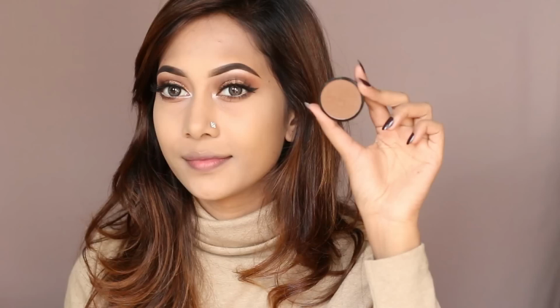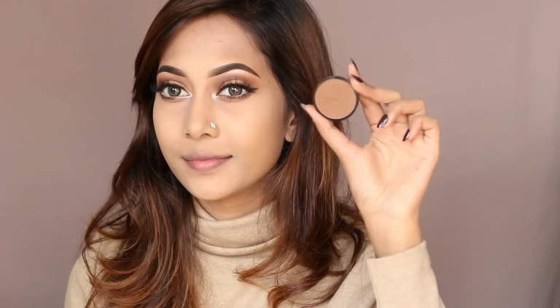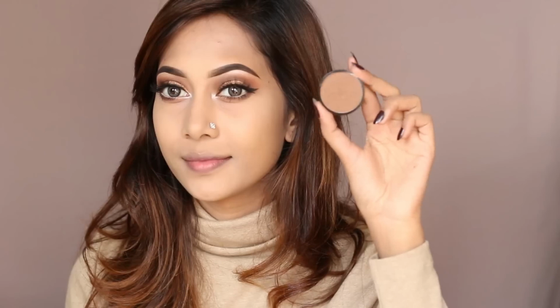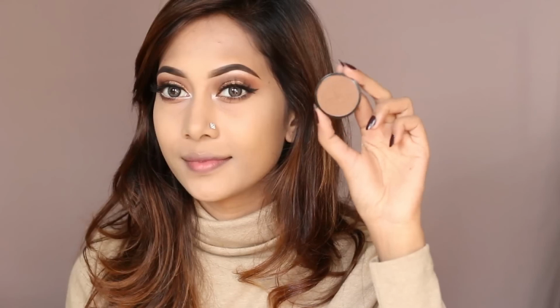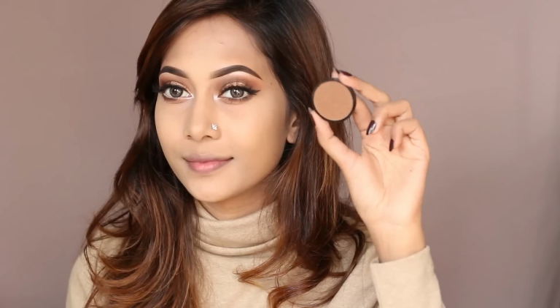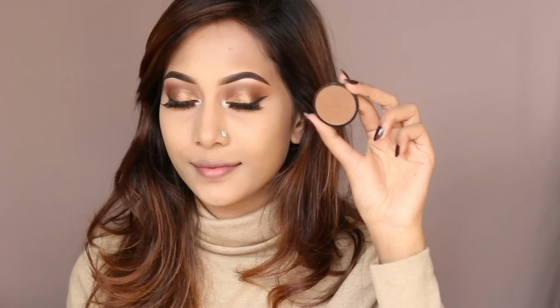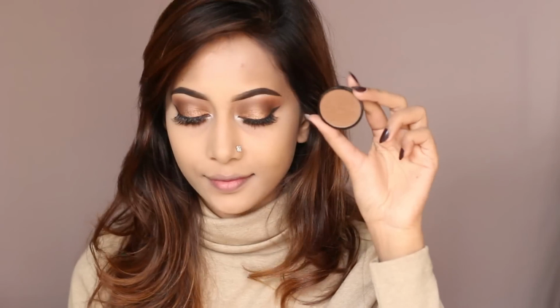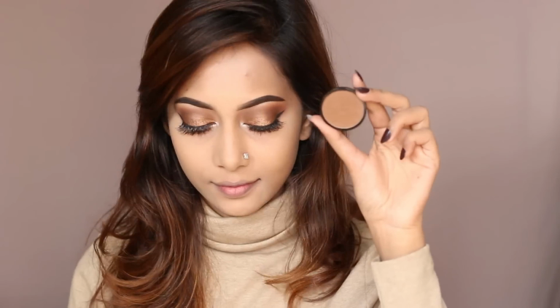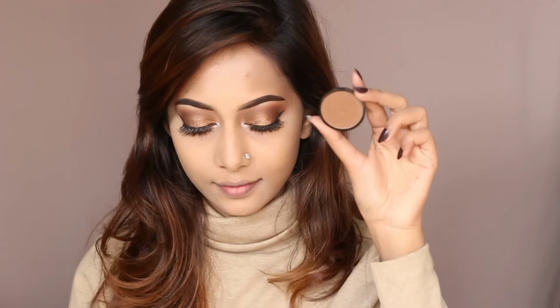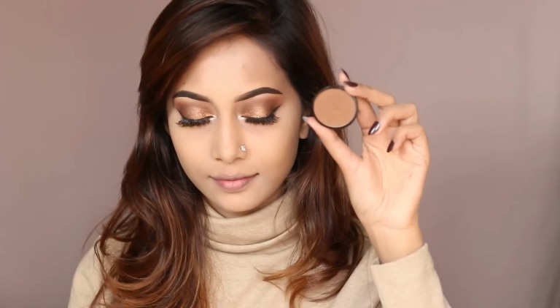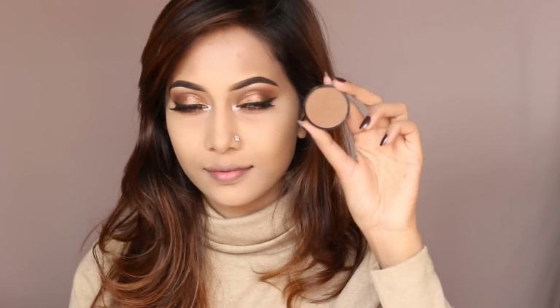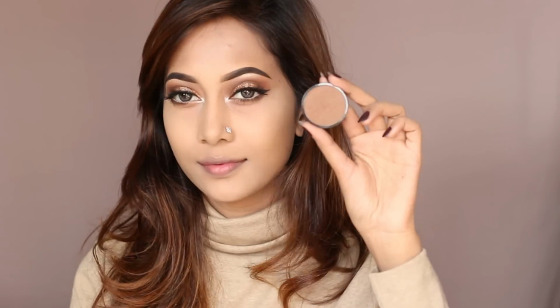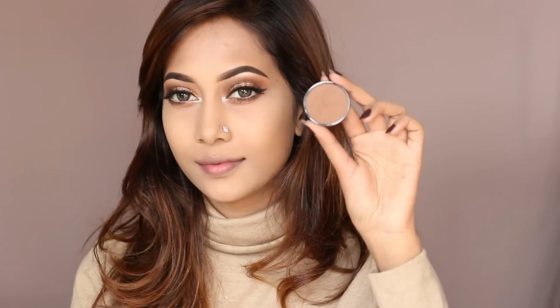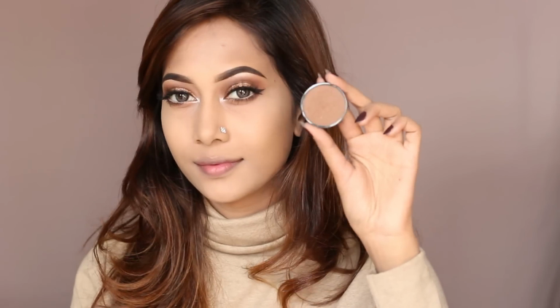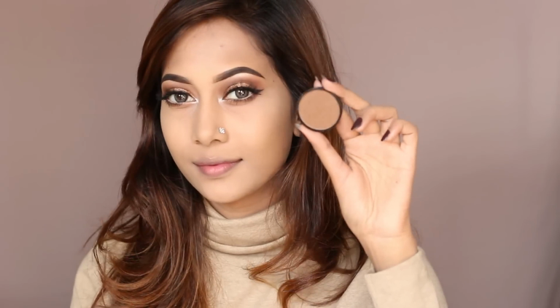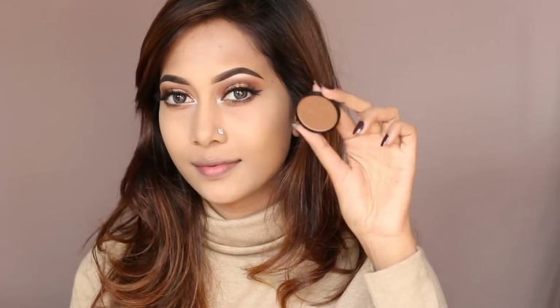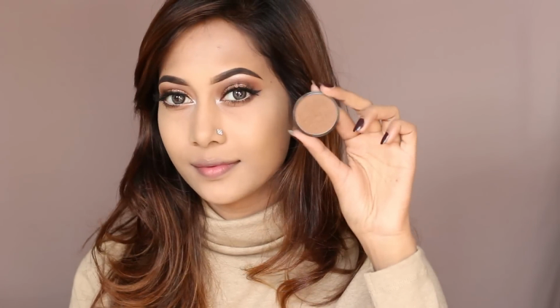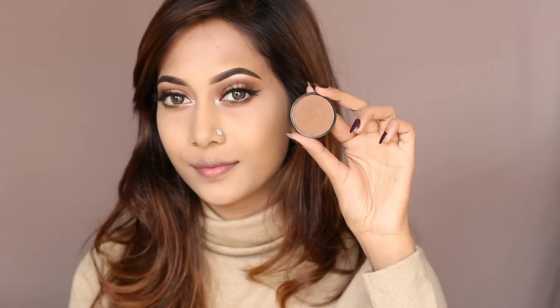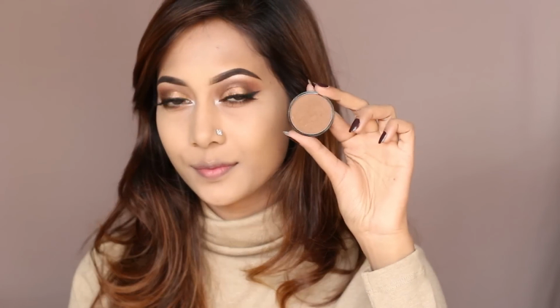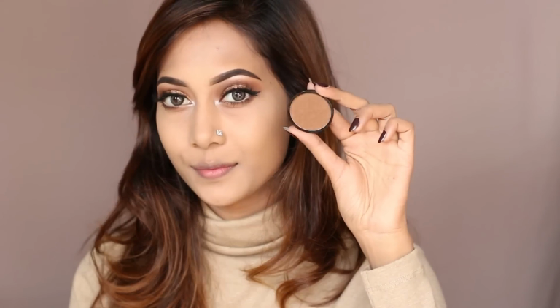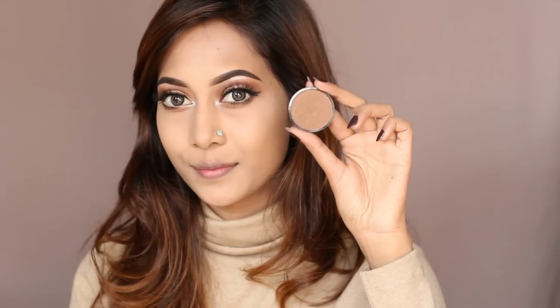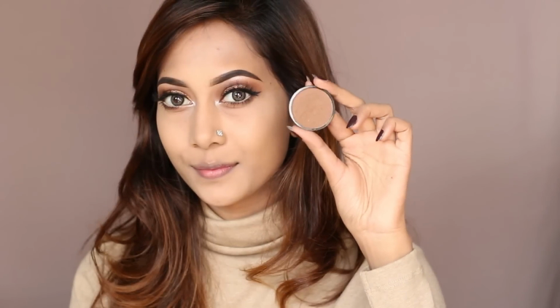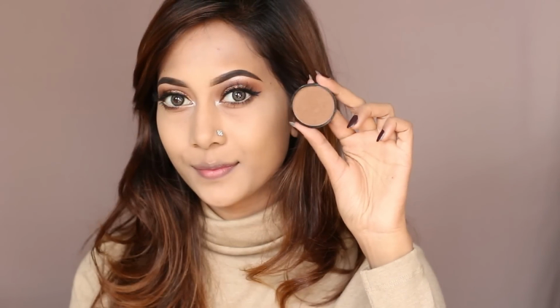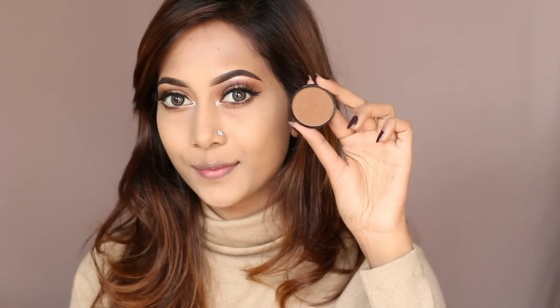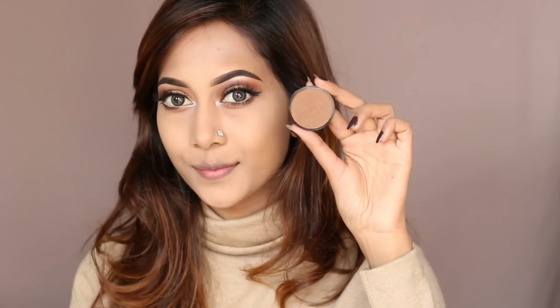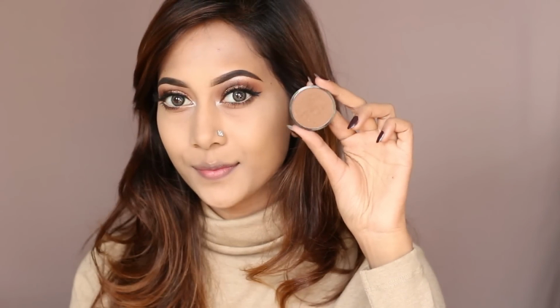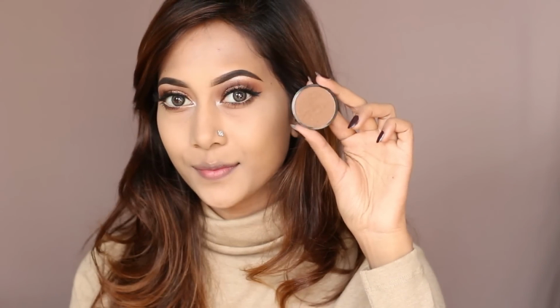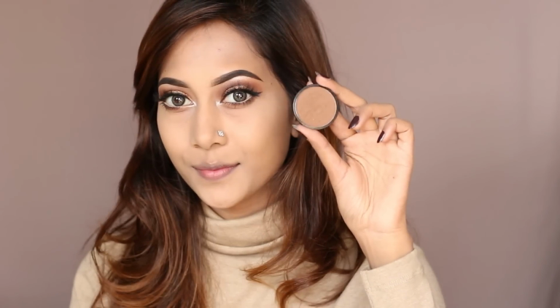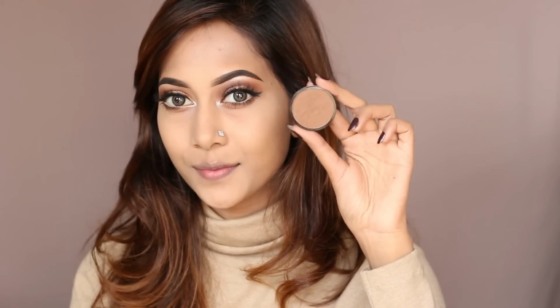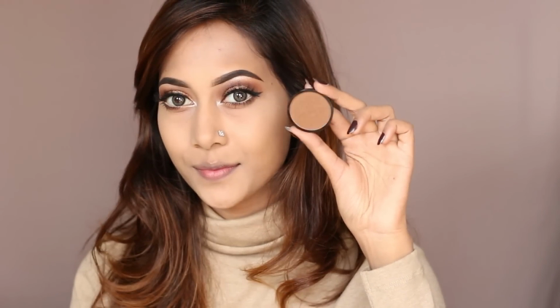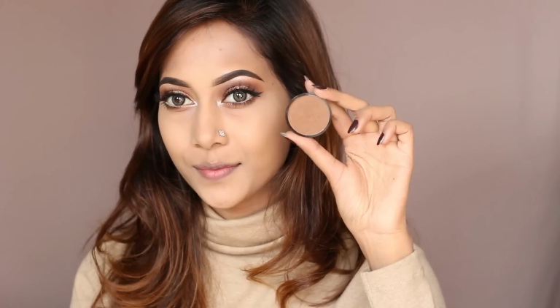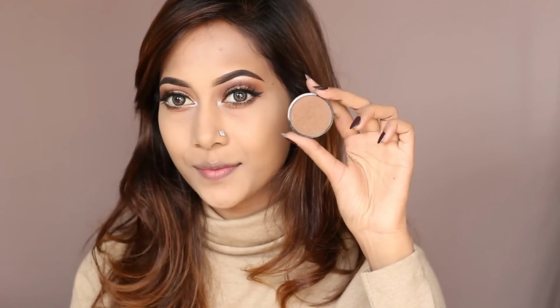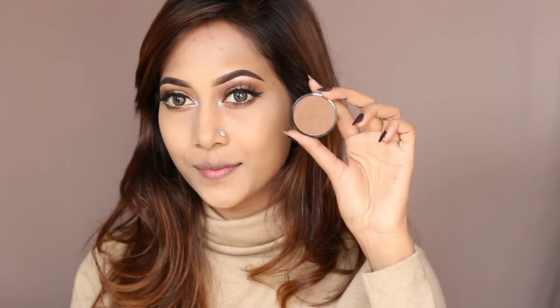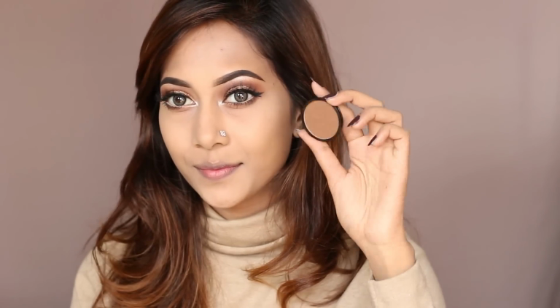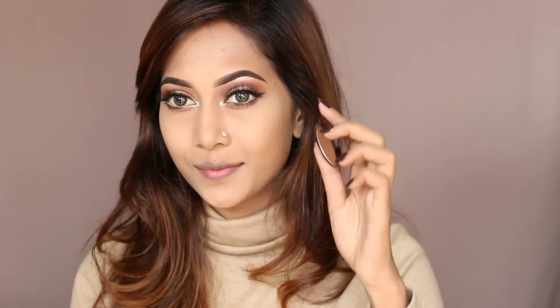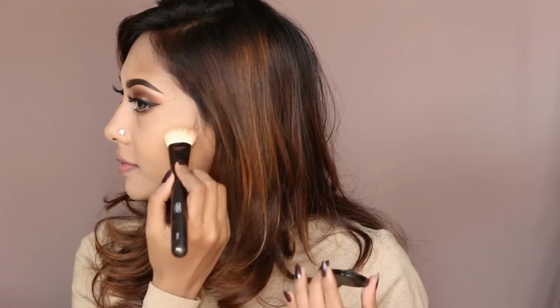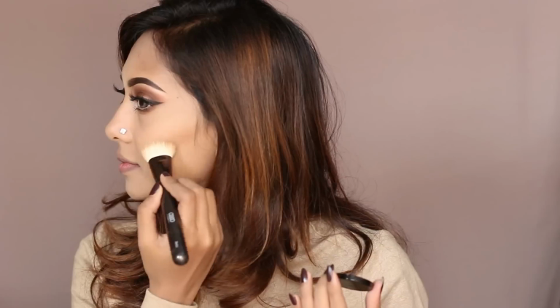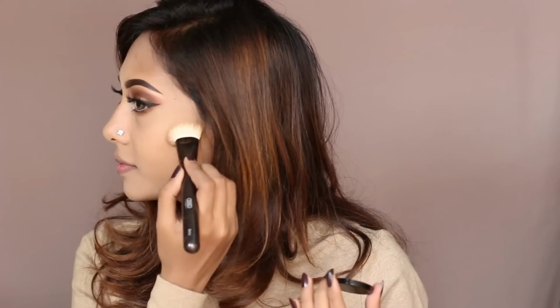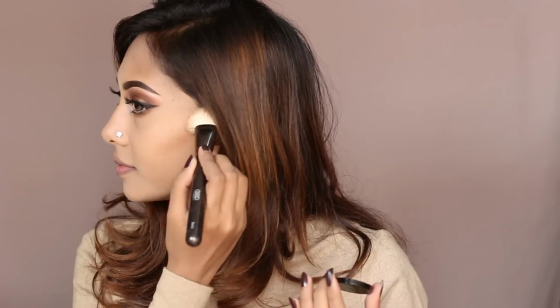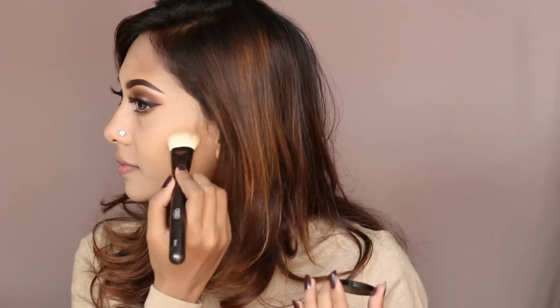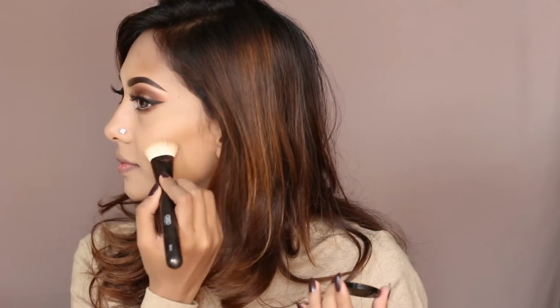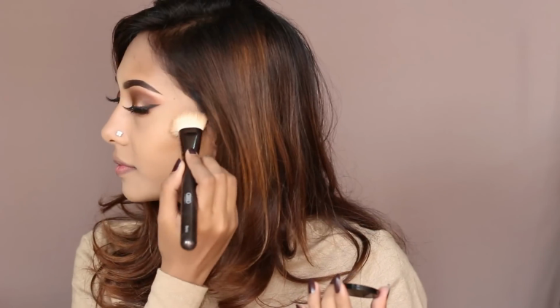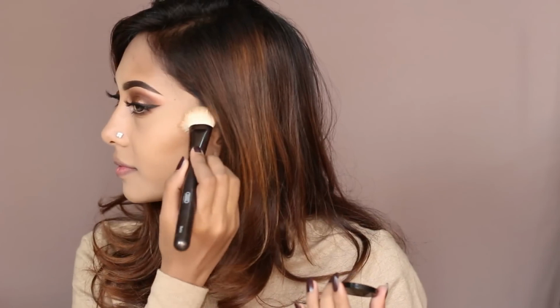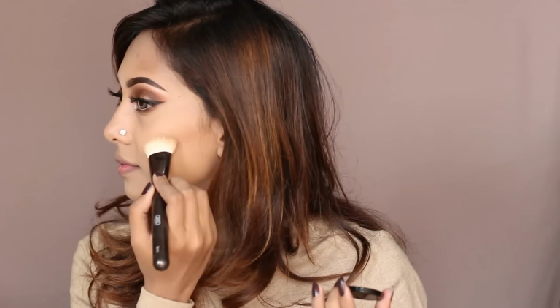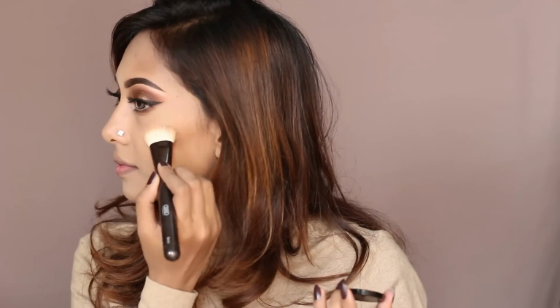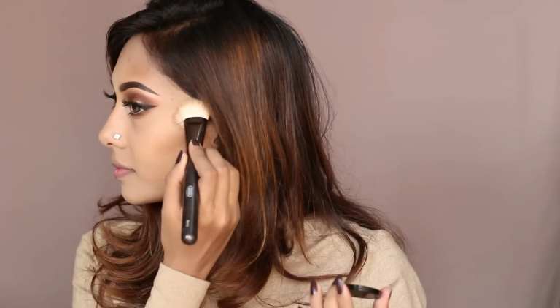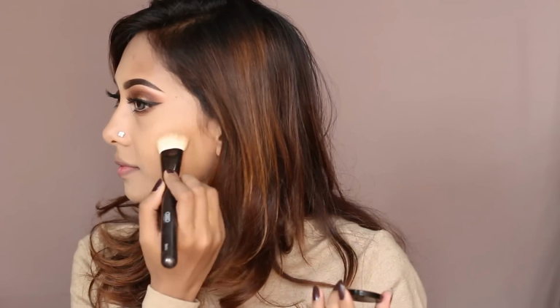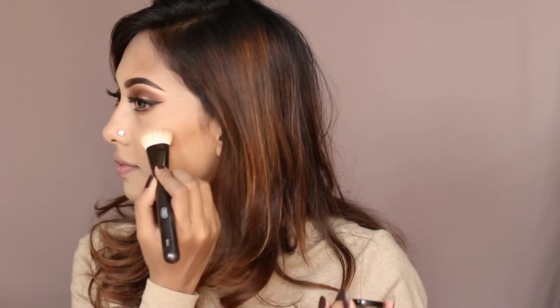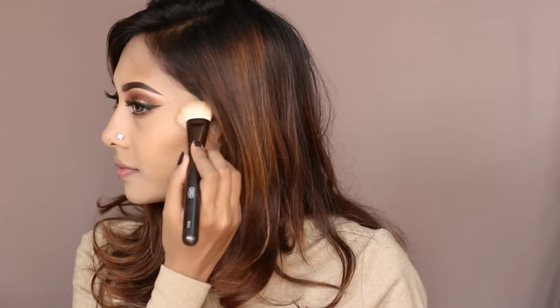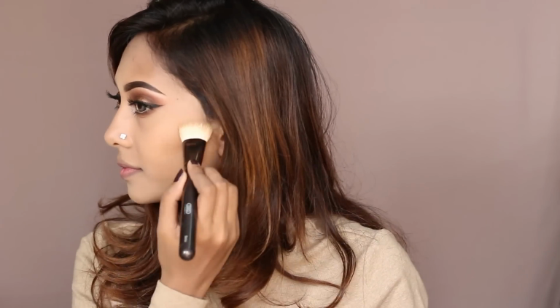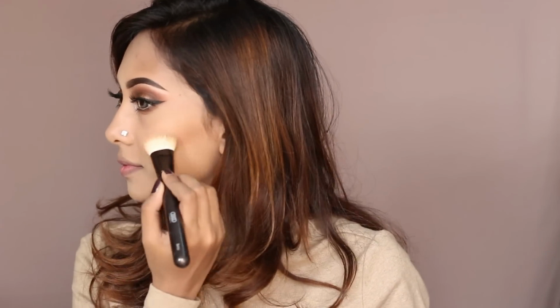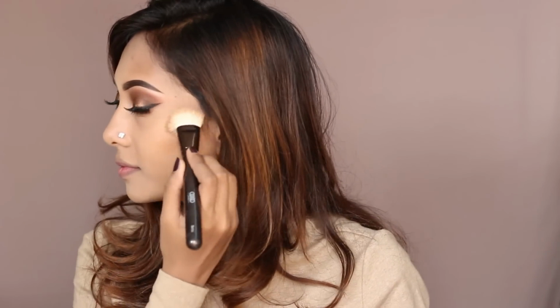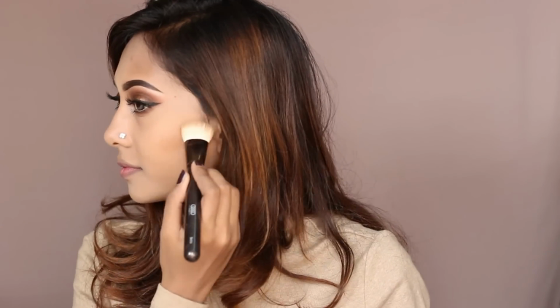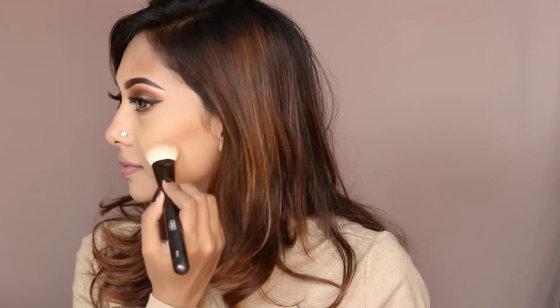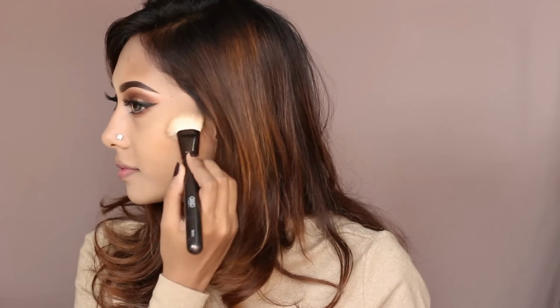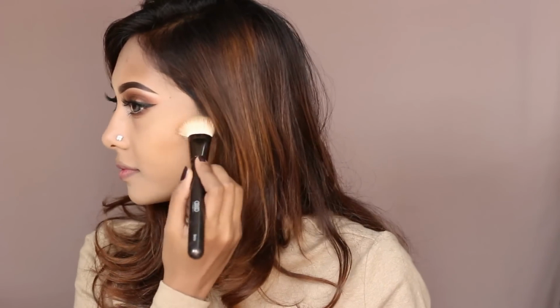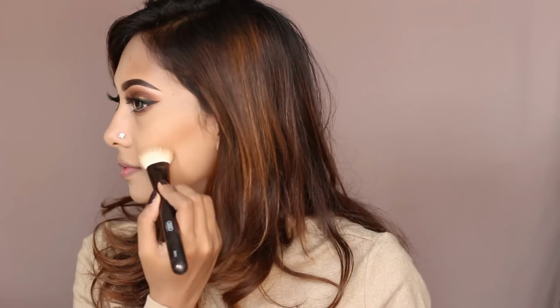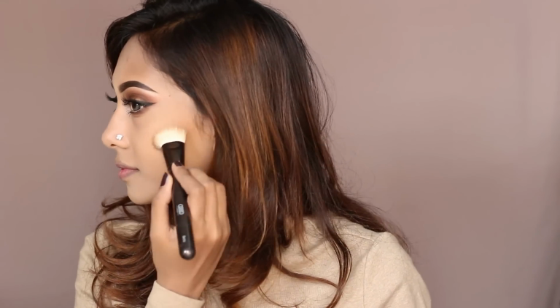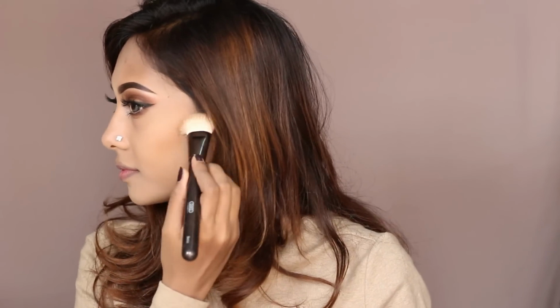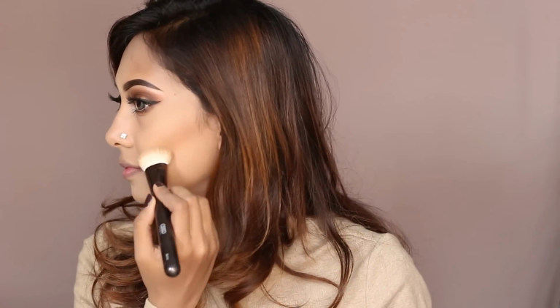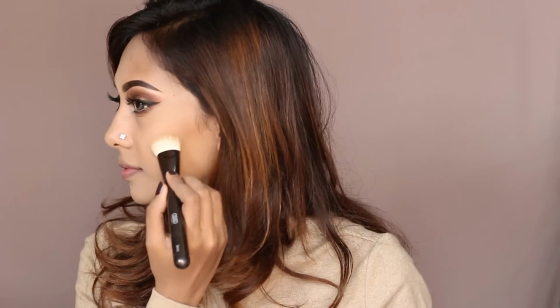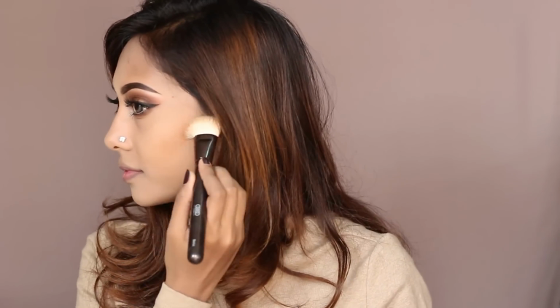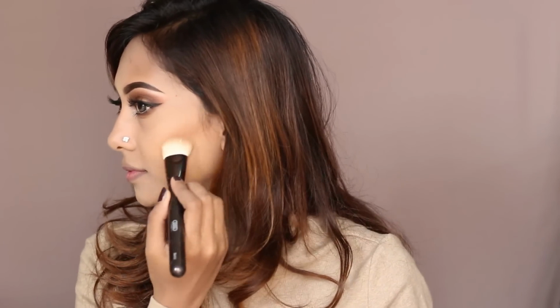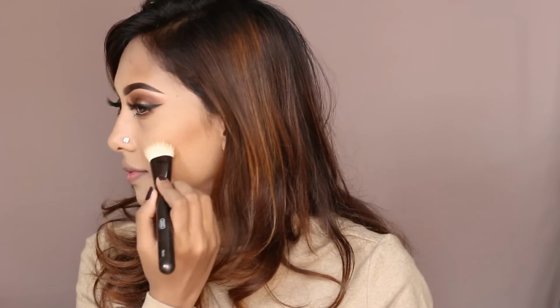For contouring, I'm taking the NYX contour kit and I picked up the darker shade from that contouring palette.